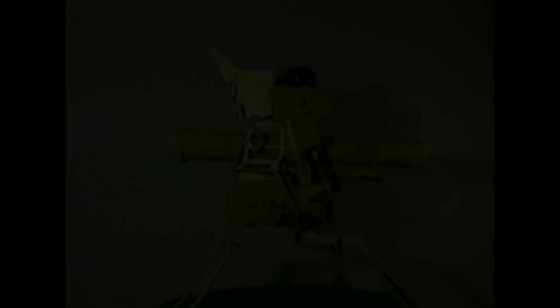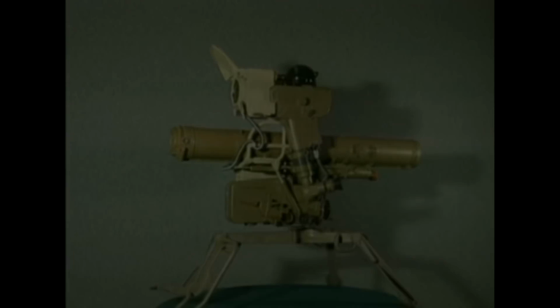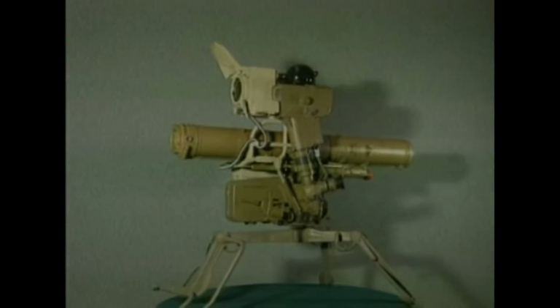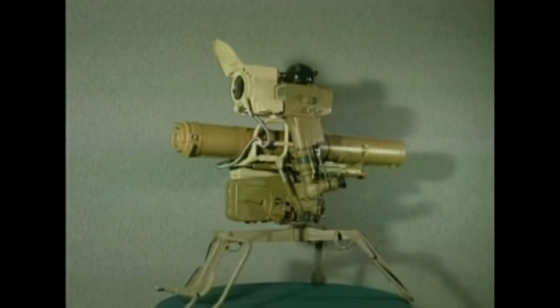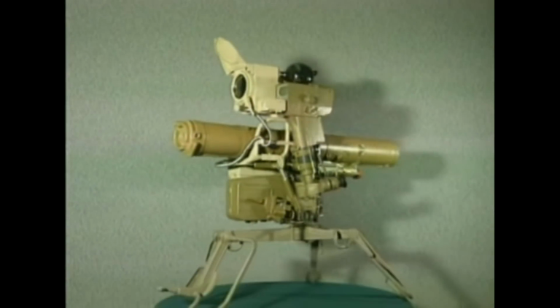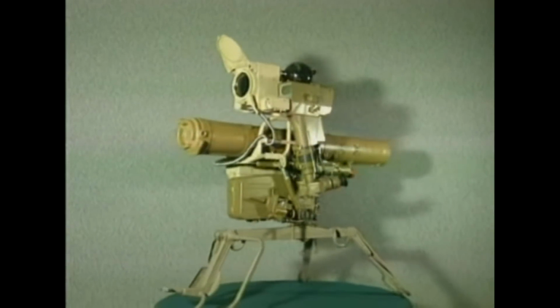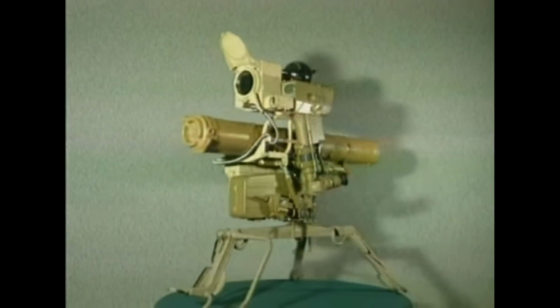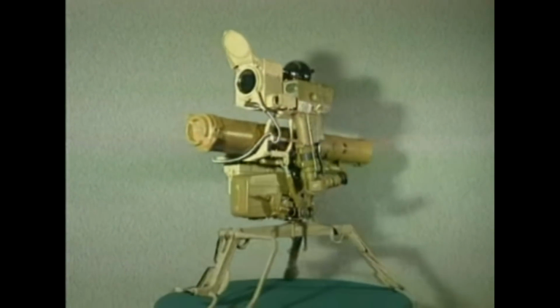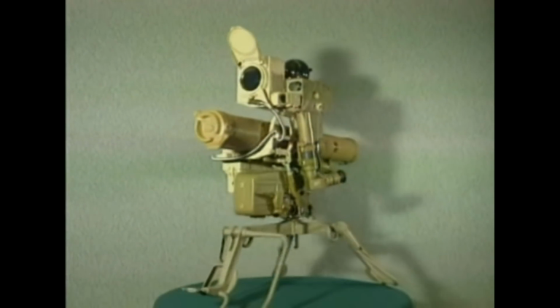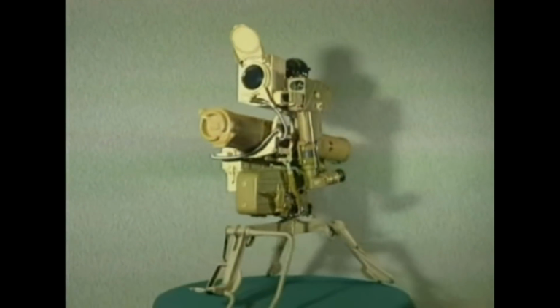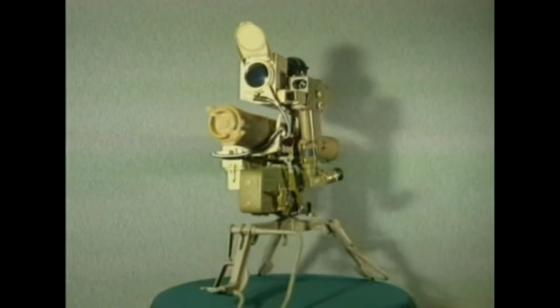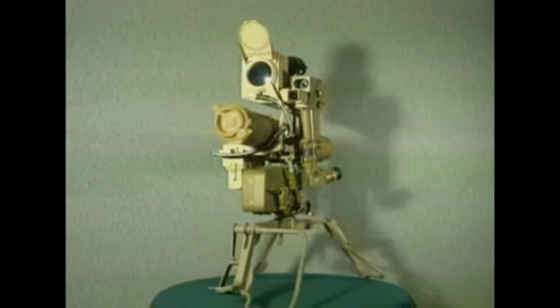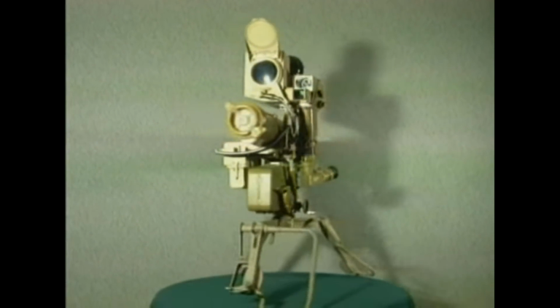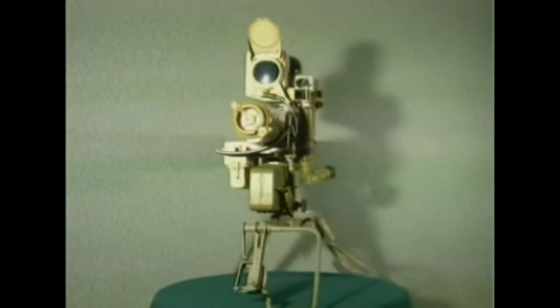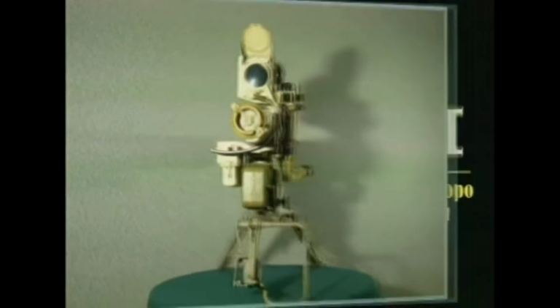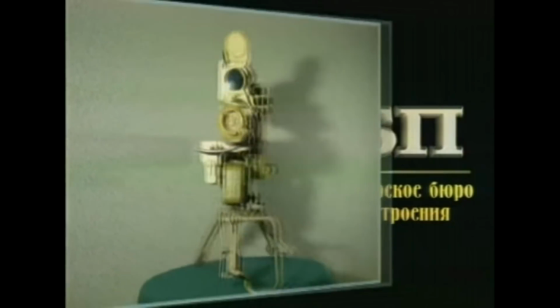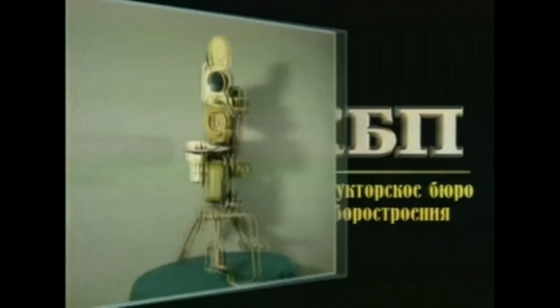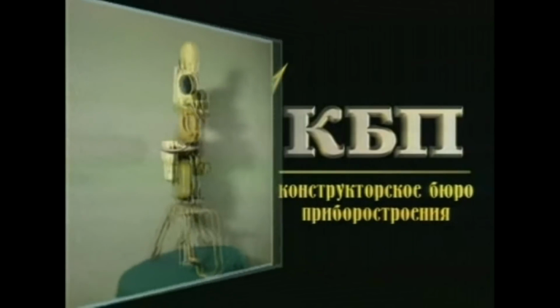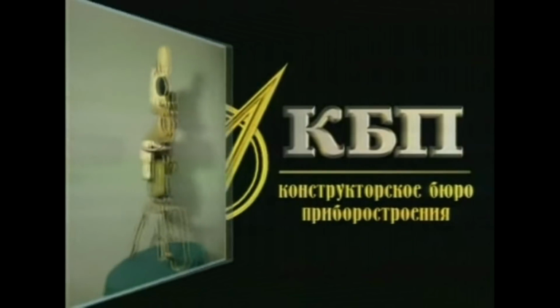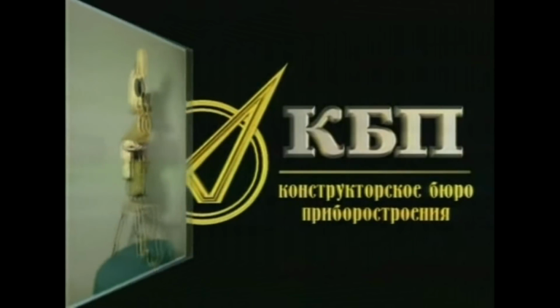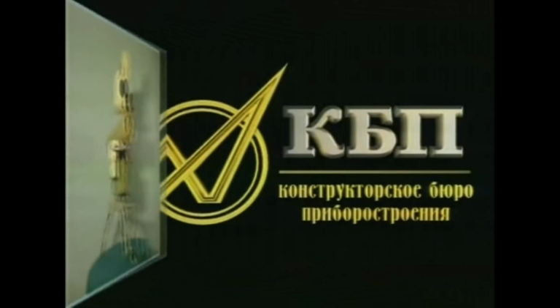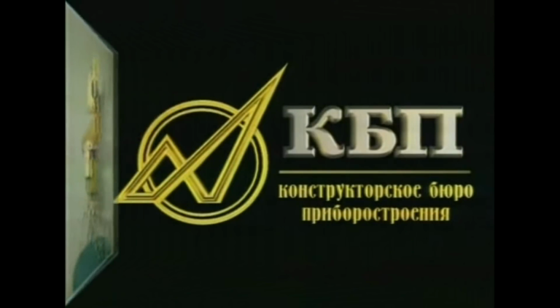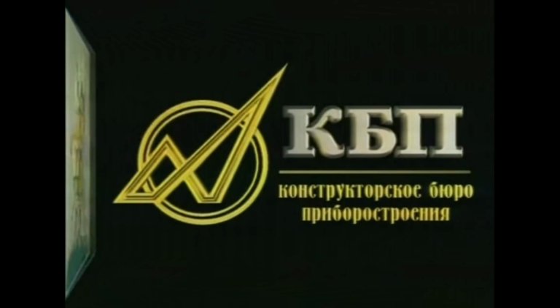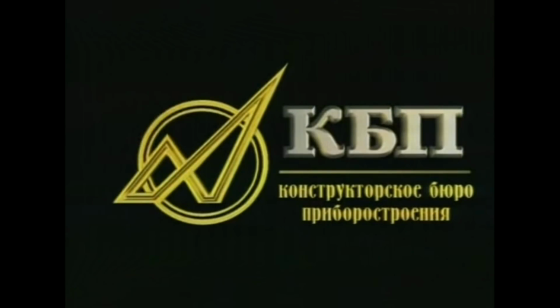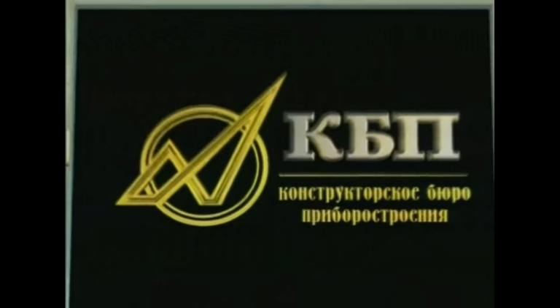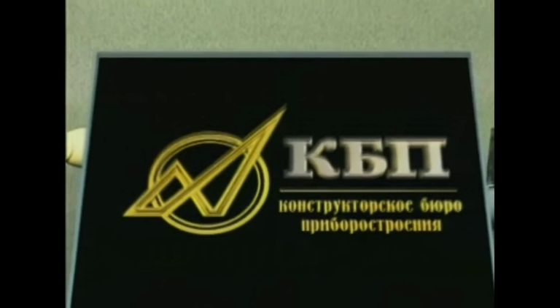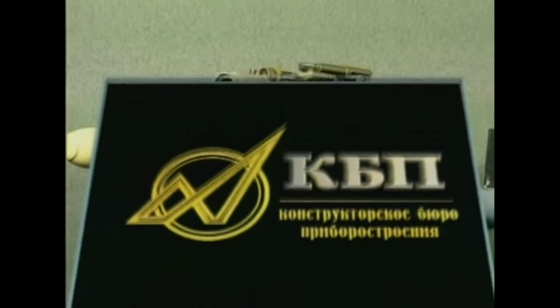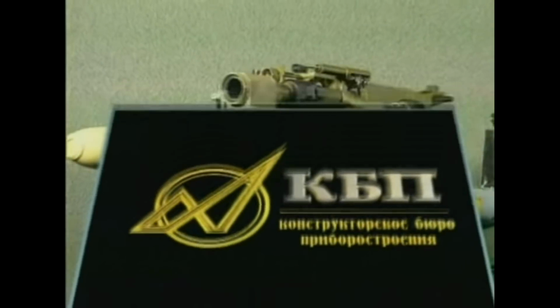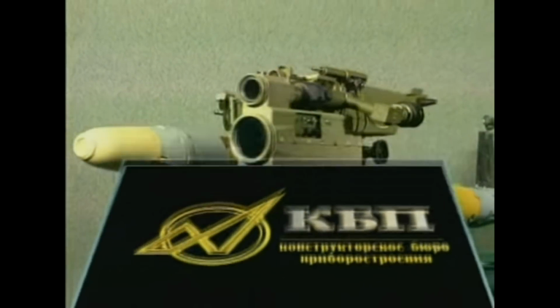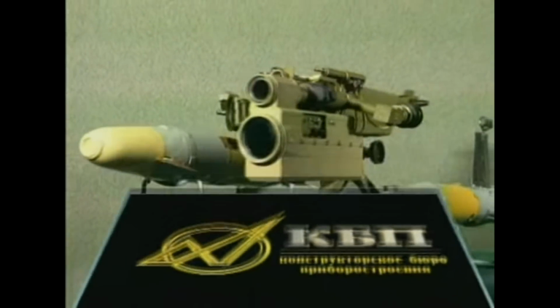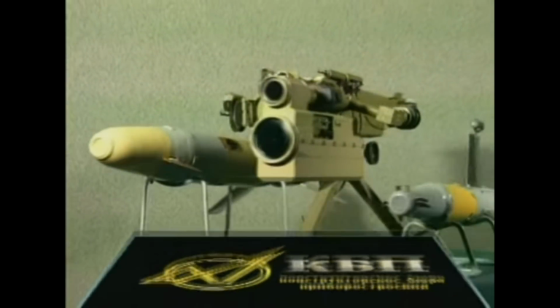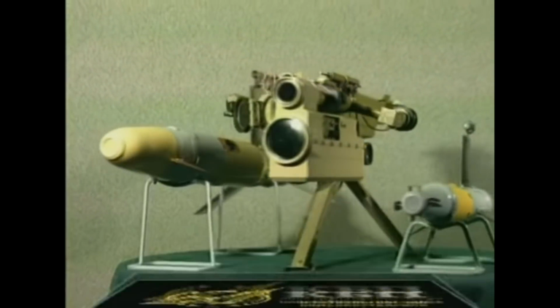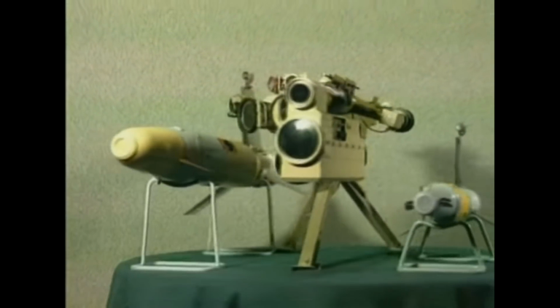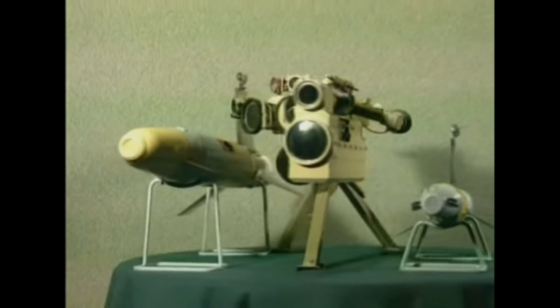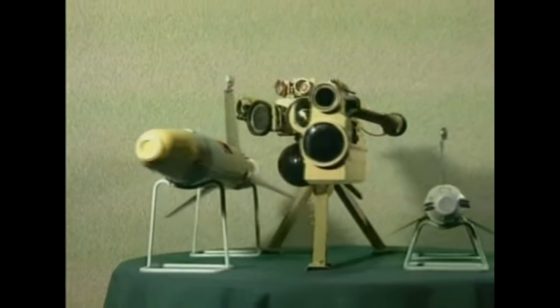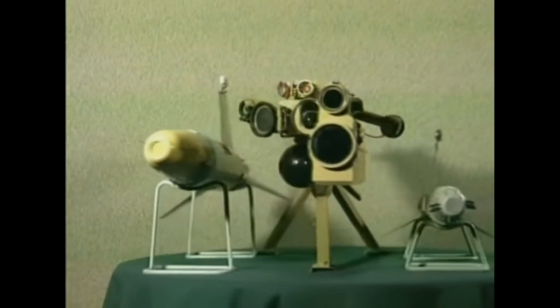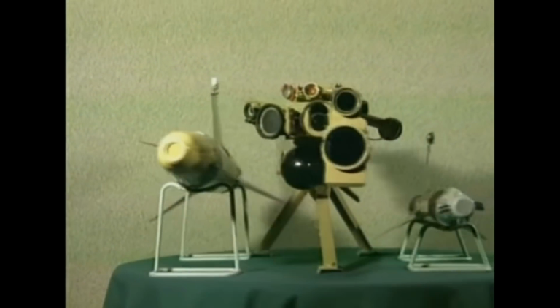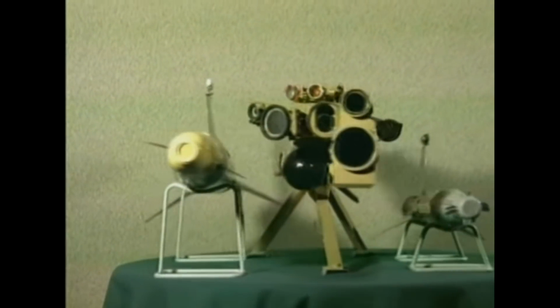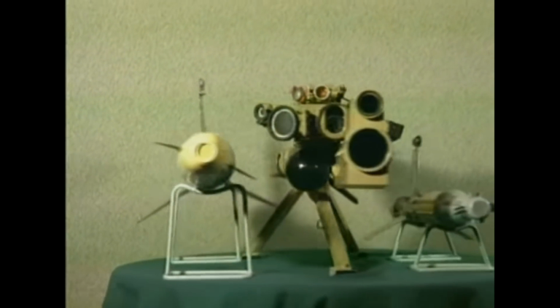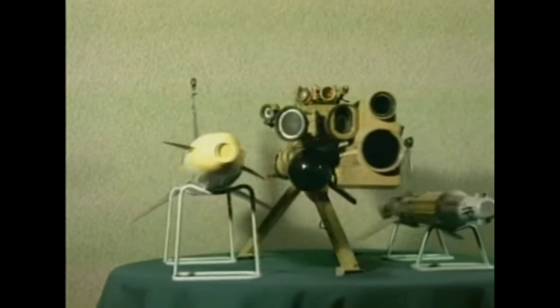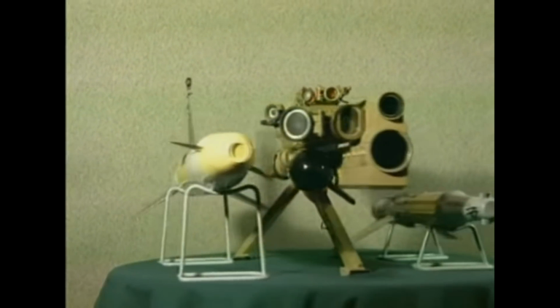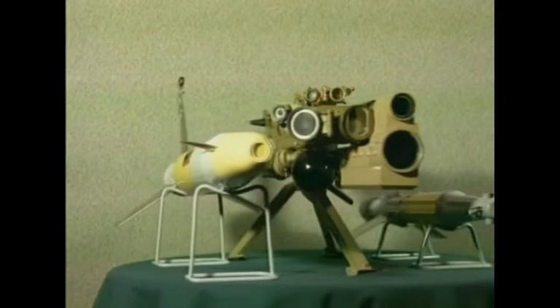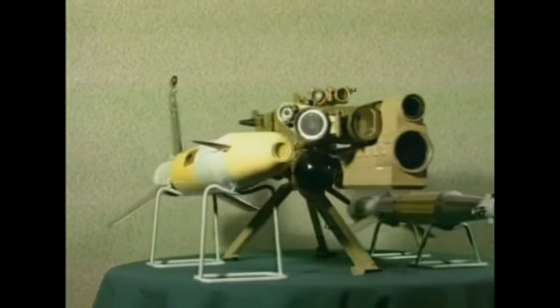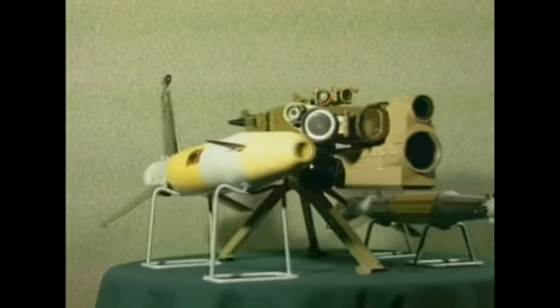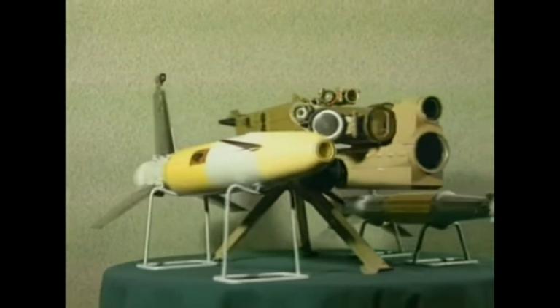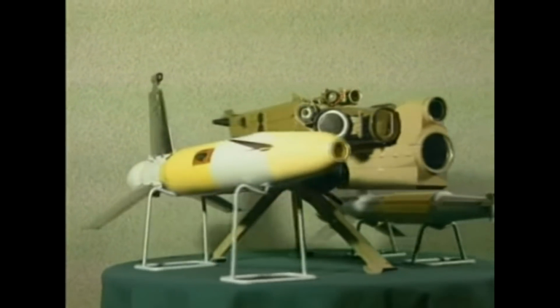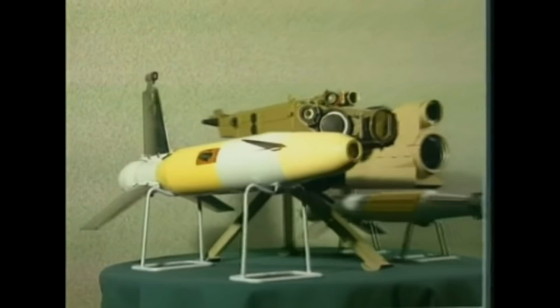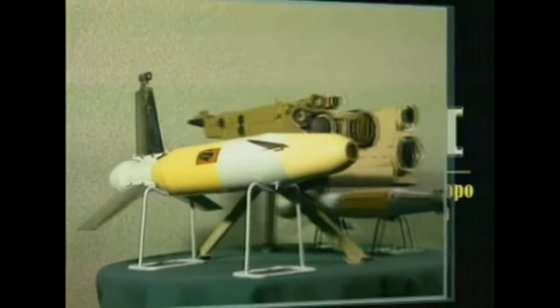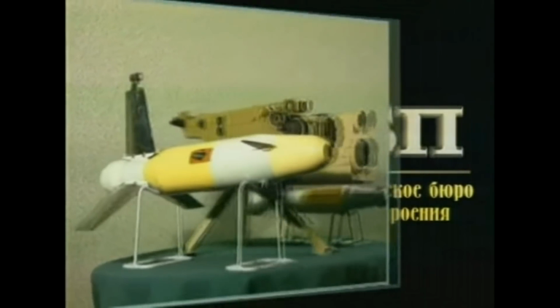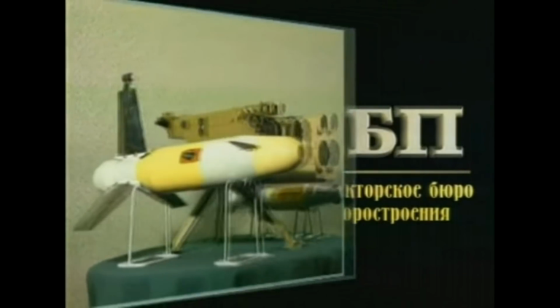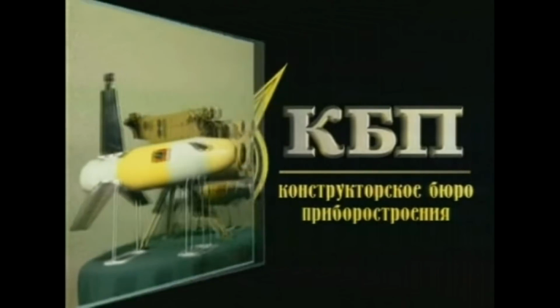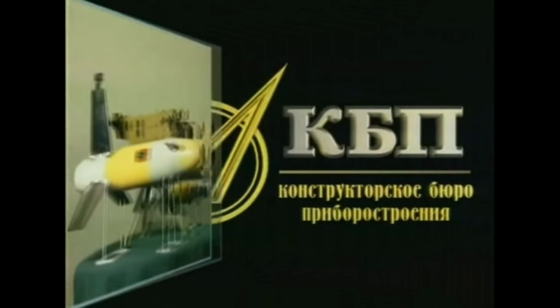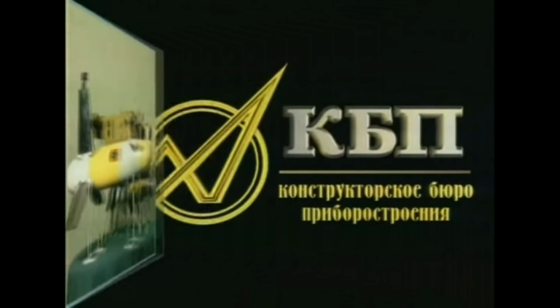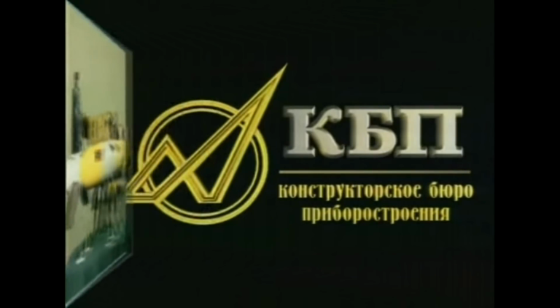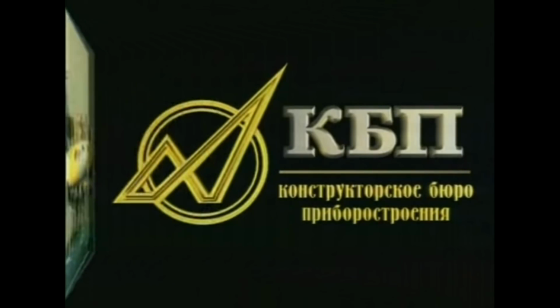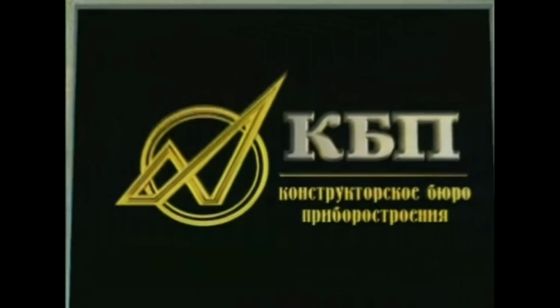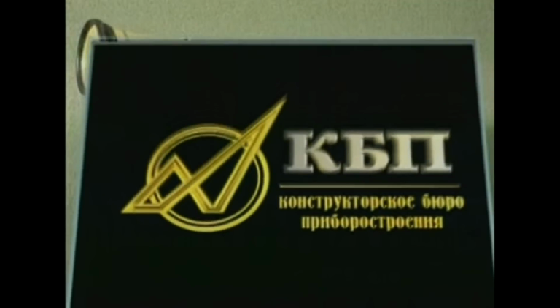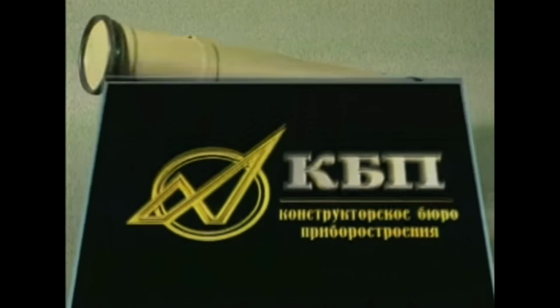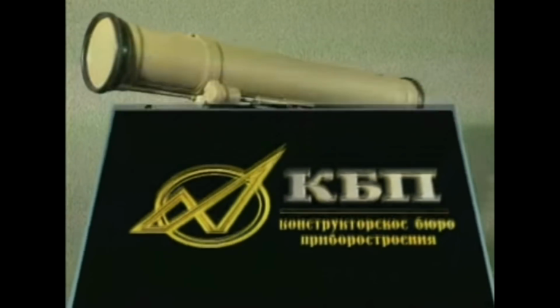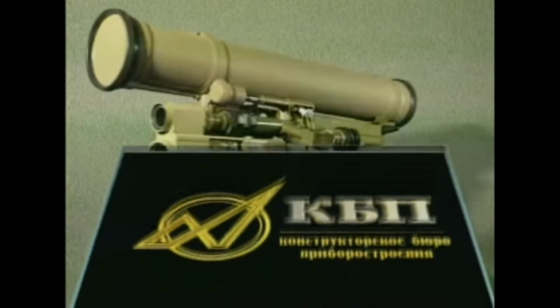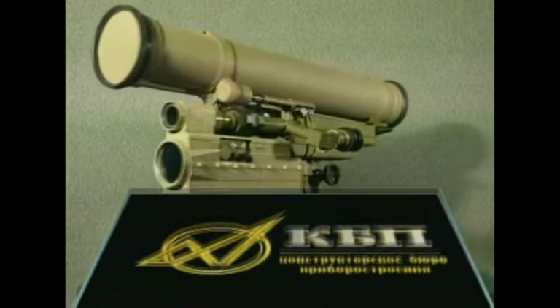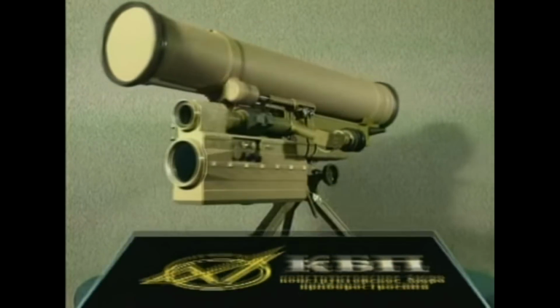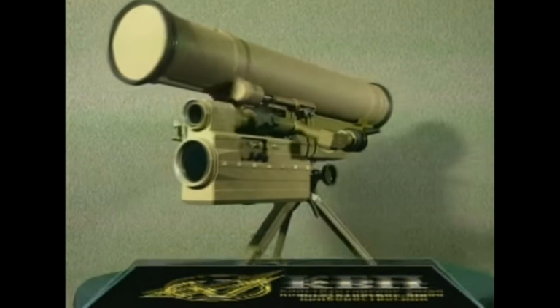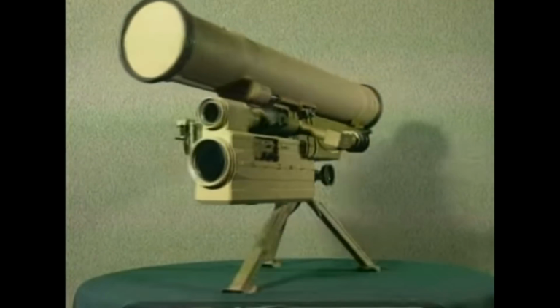Hey guys, it's Matsmus and thank you so much for joining me today on this video. We are talking about anti-tank guided missiles today.